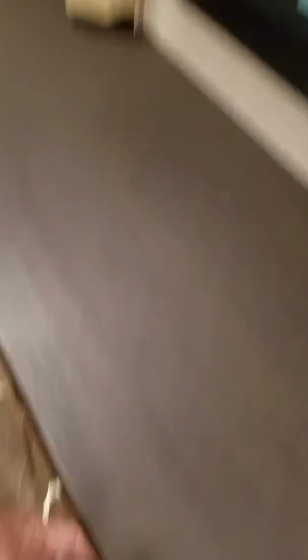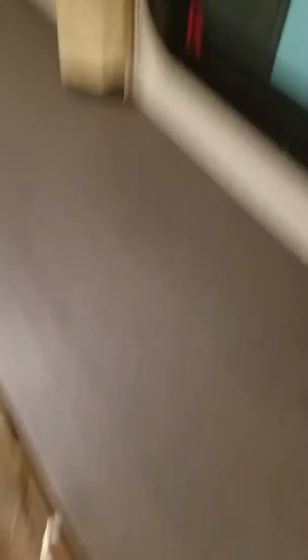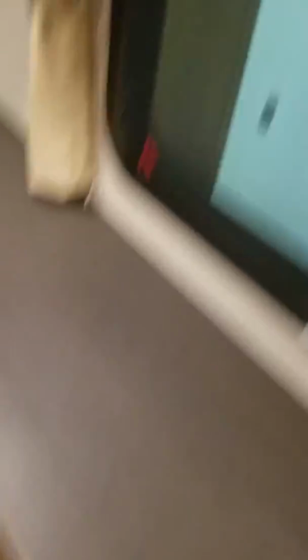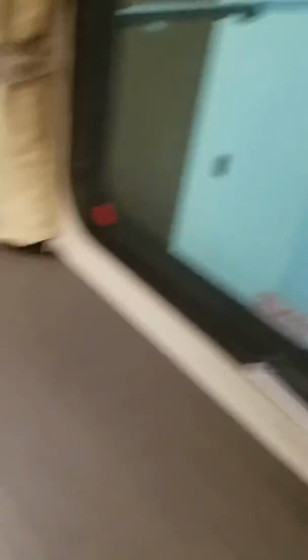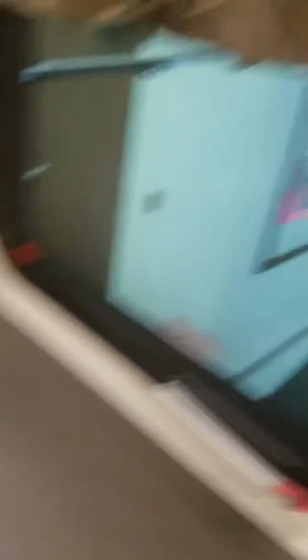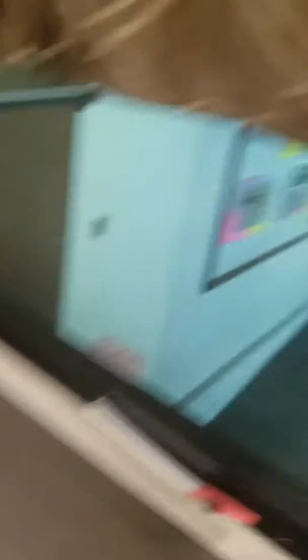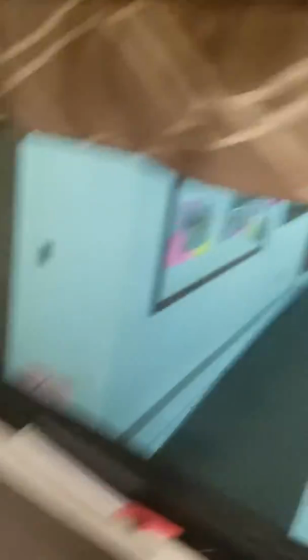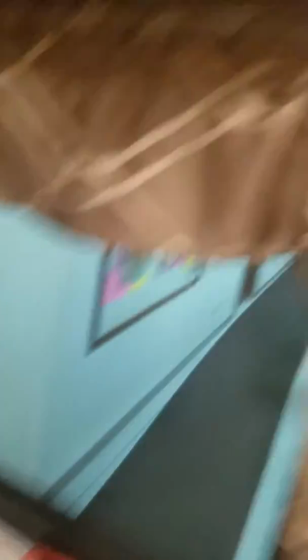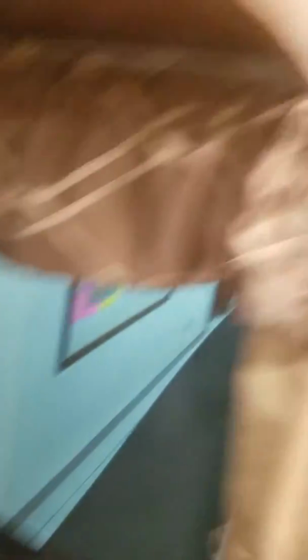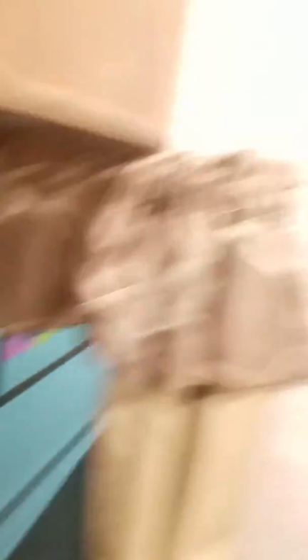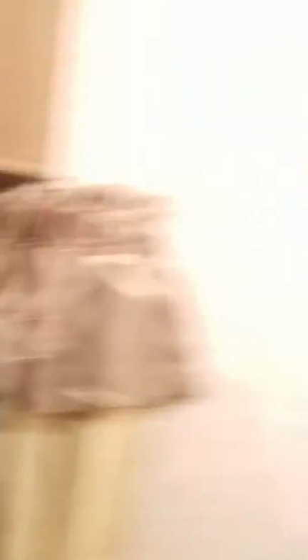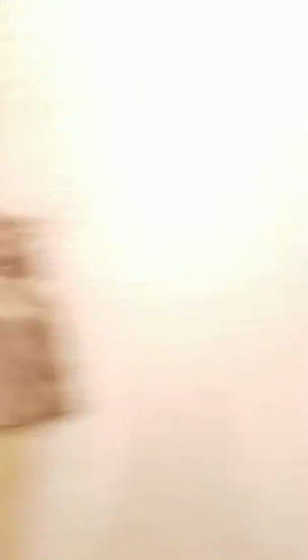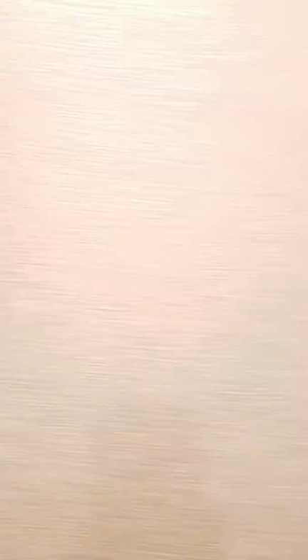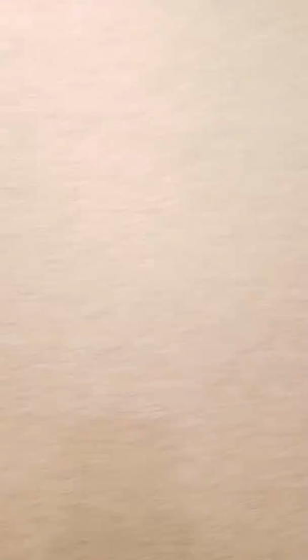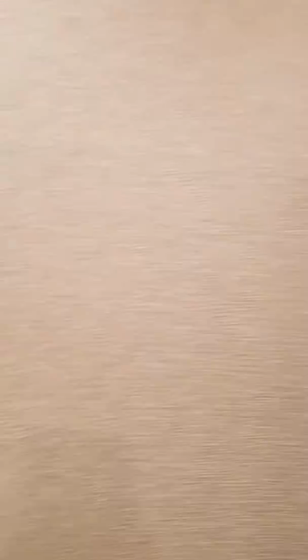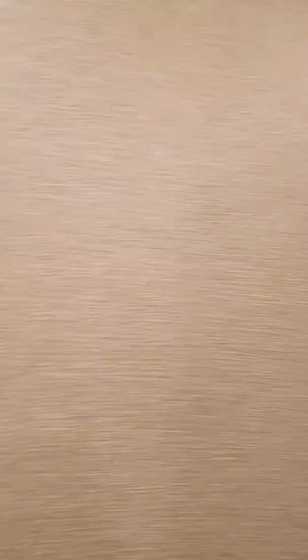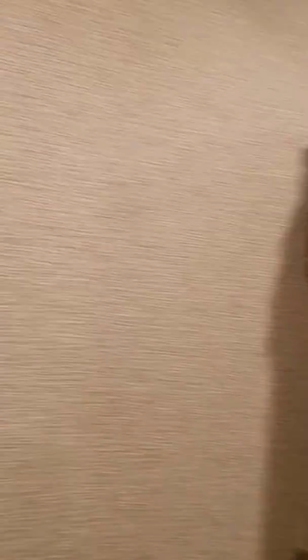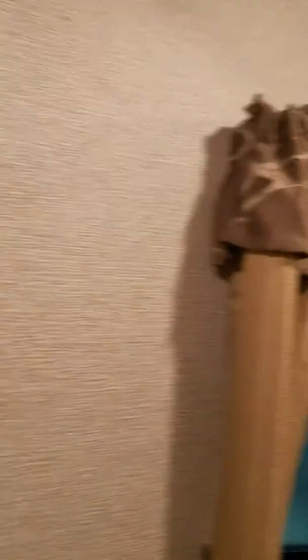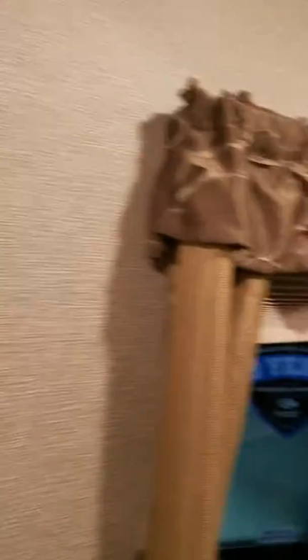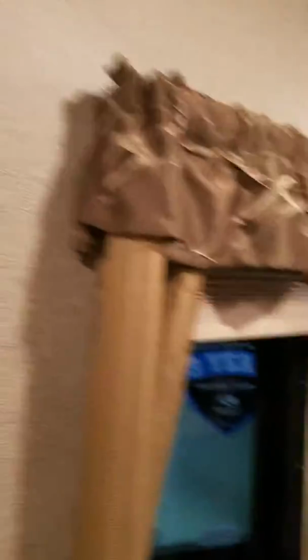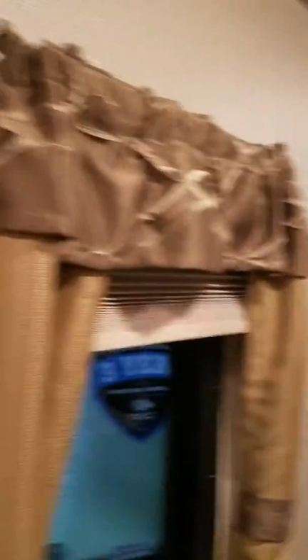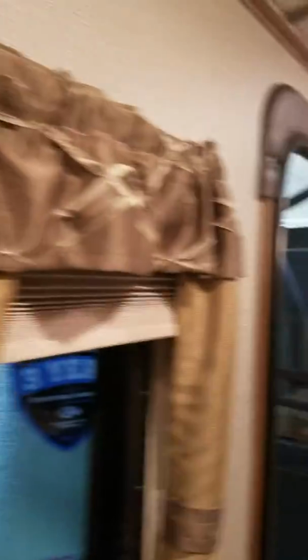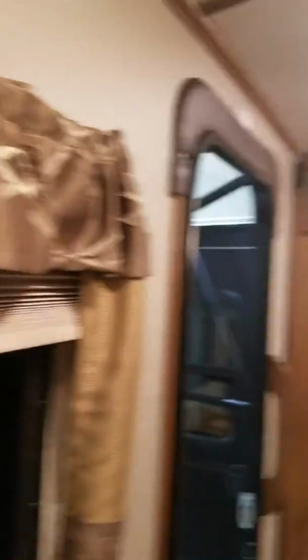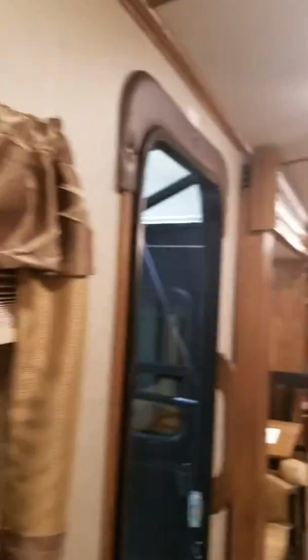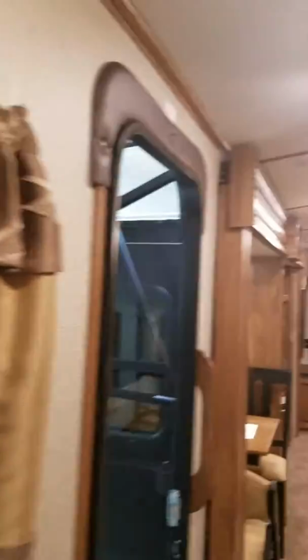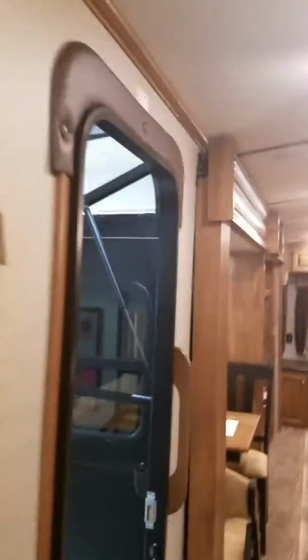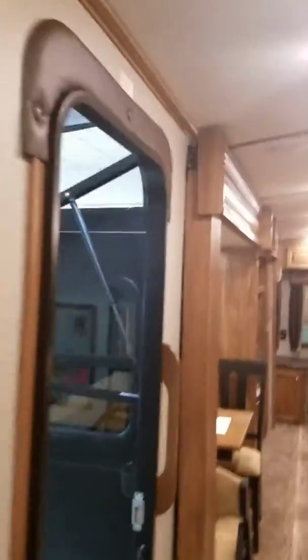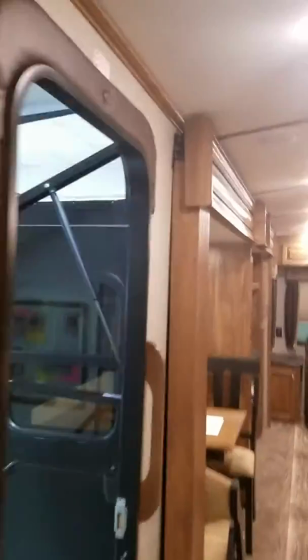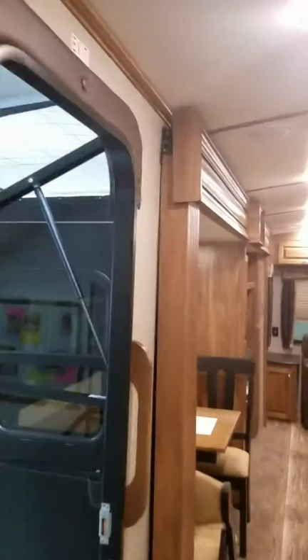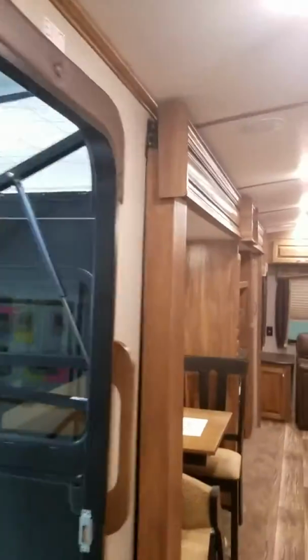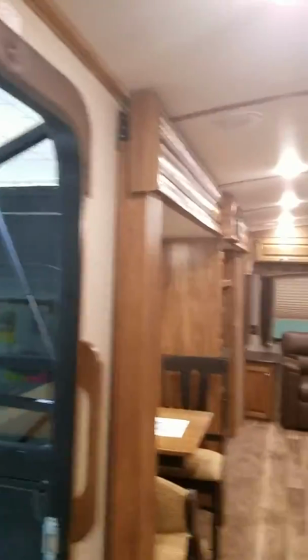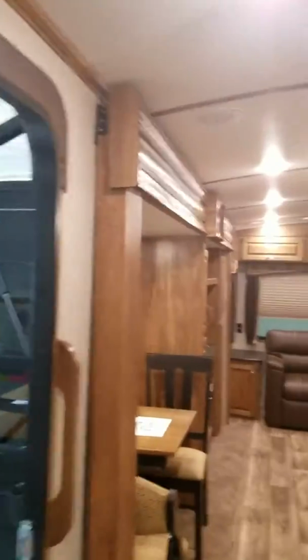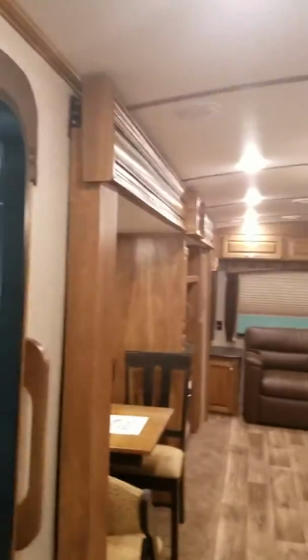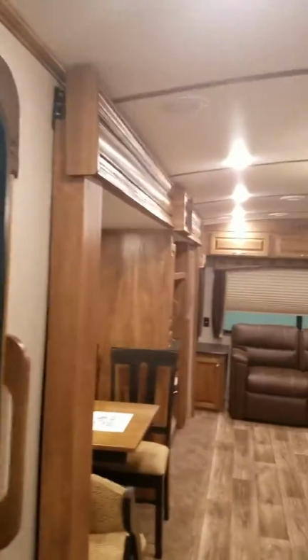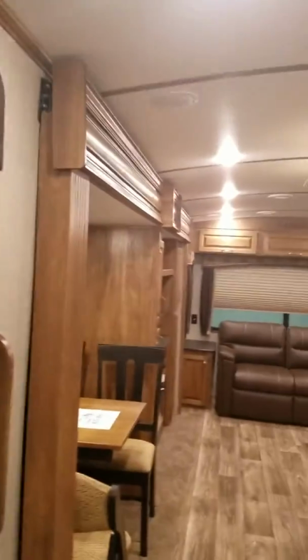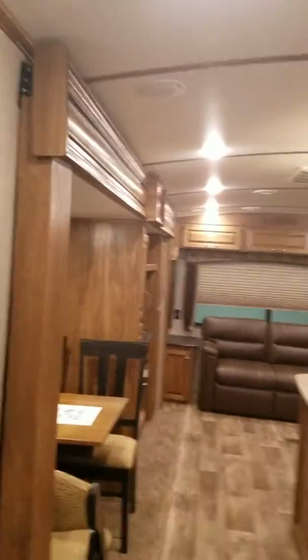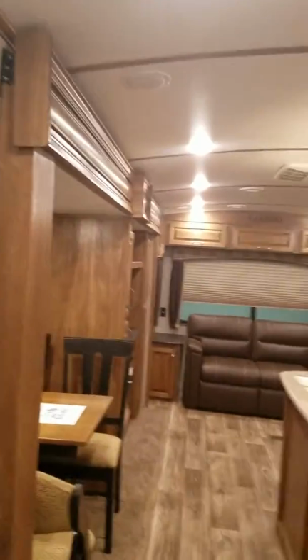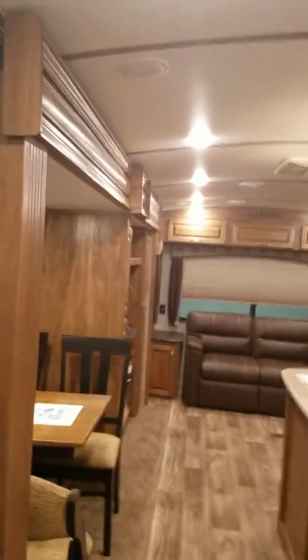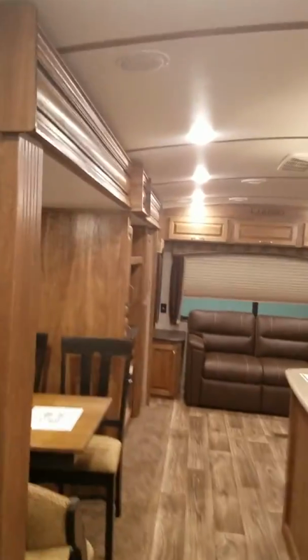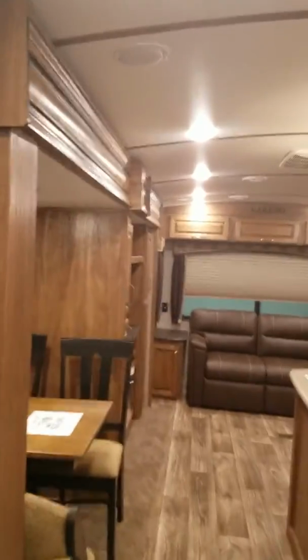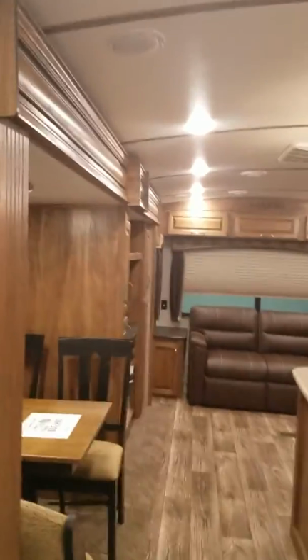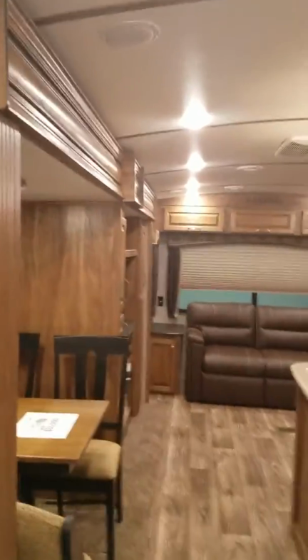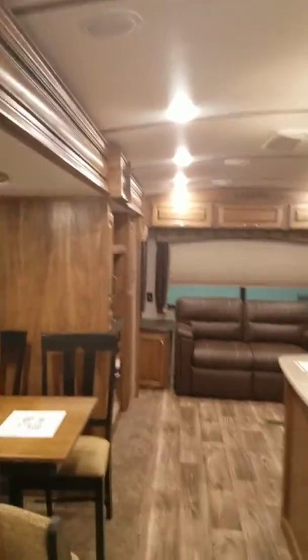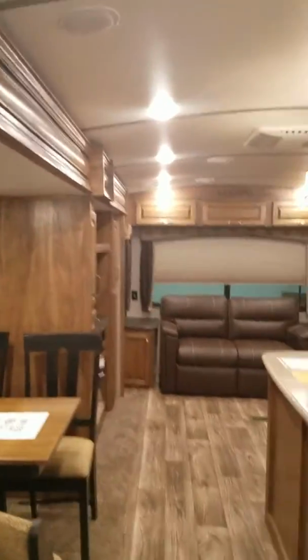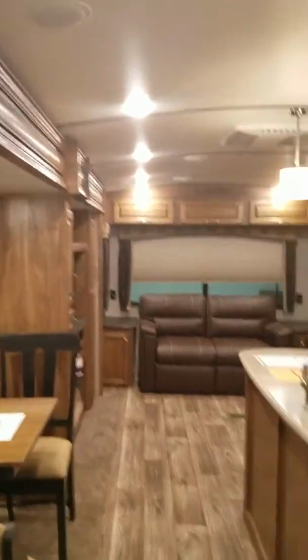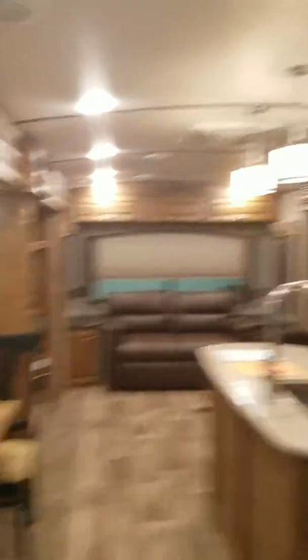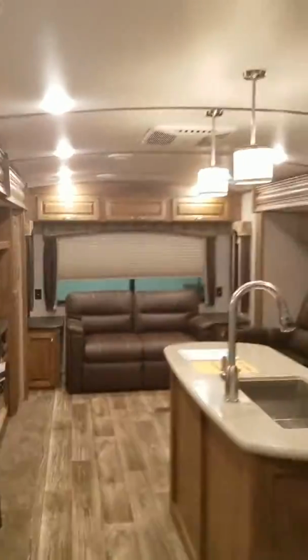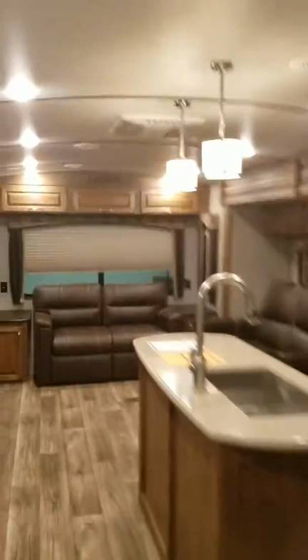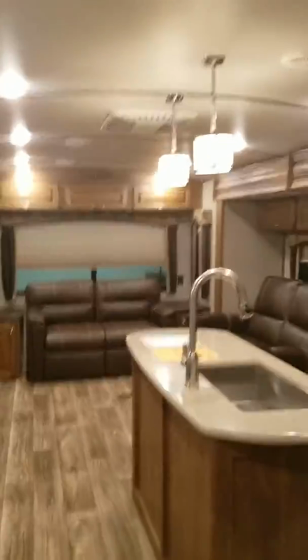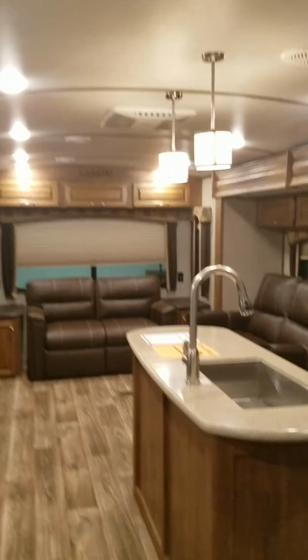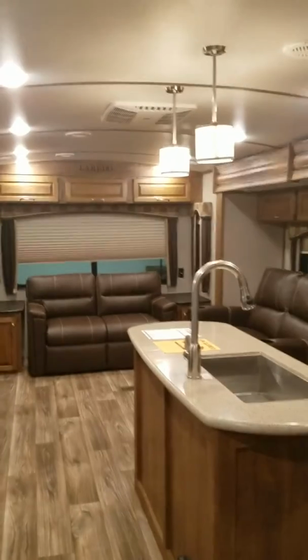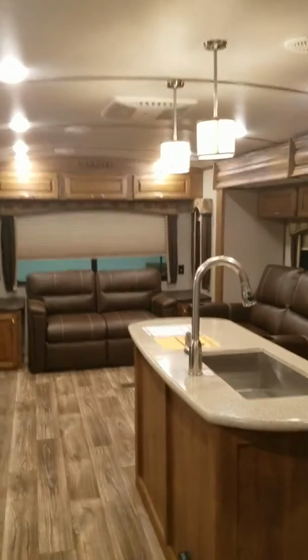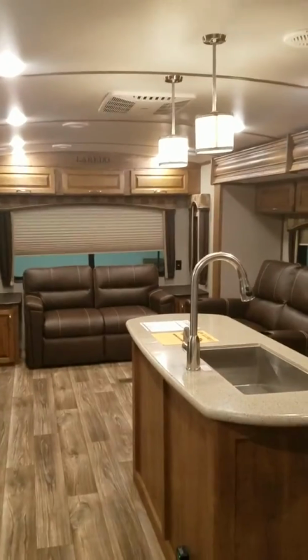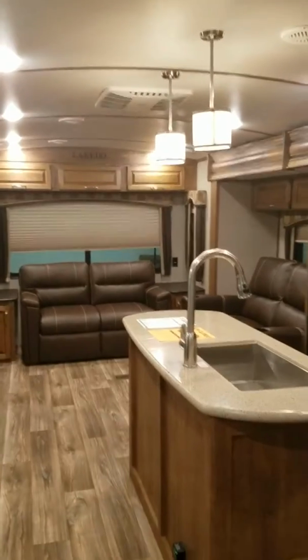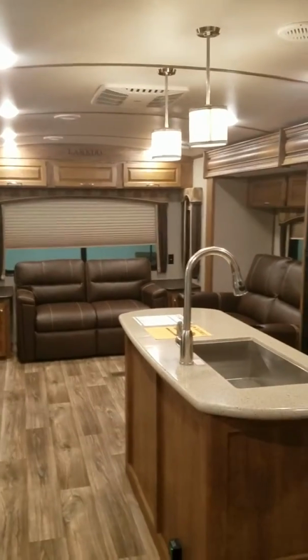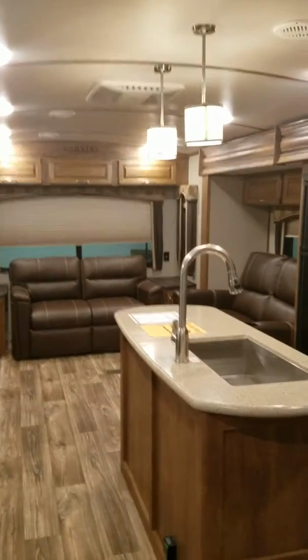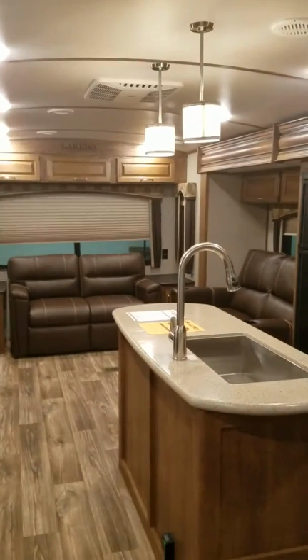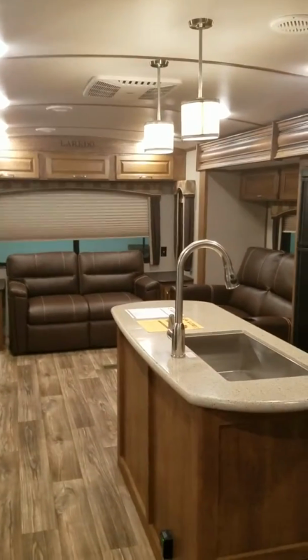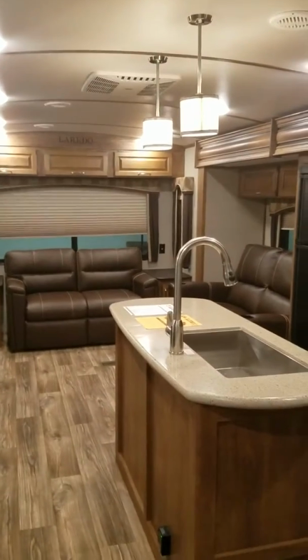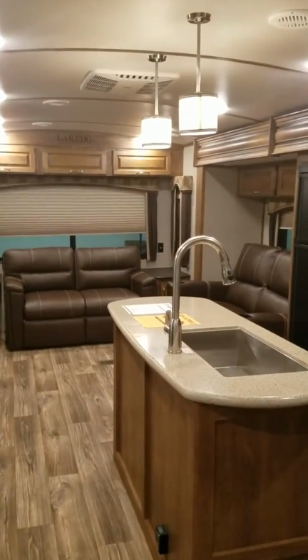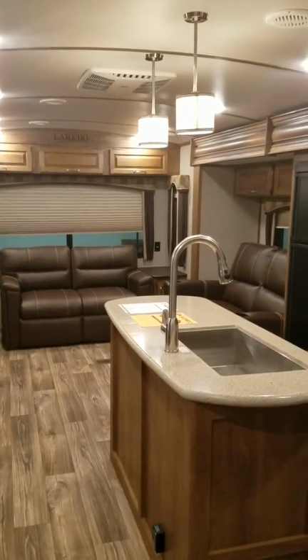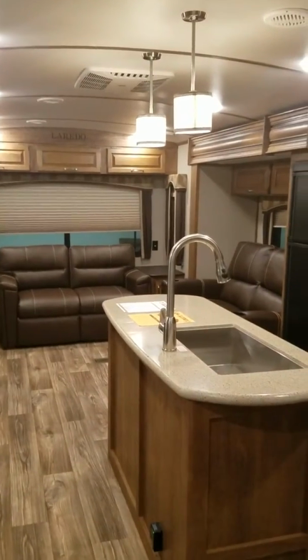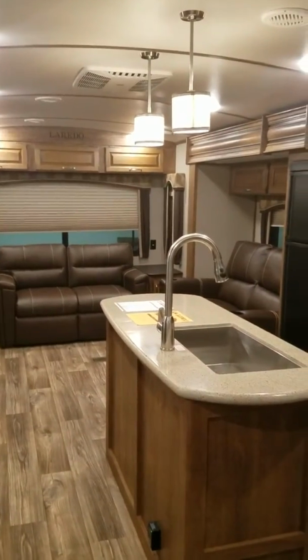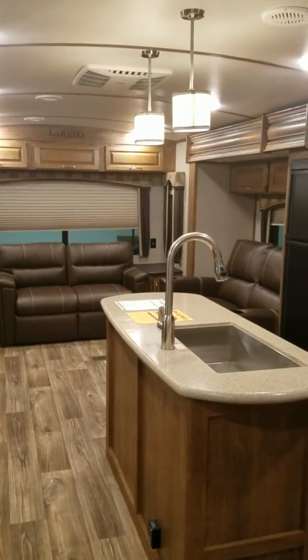This unit is nicely equipped. If you're interested, come on in and see us or give us a call at DeHaan RV. Thank you.